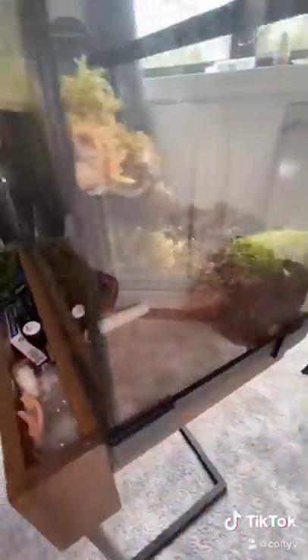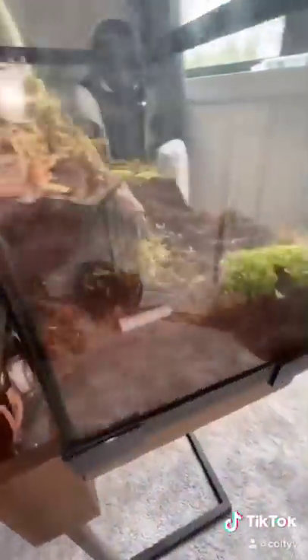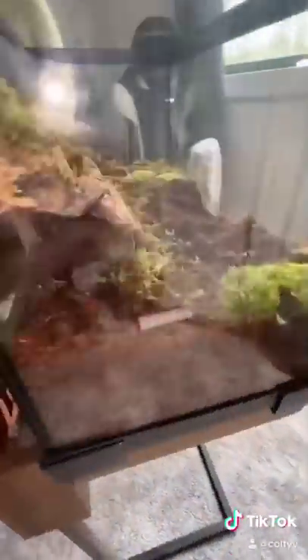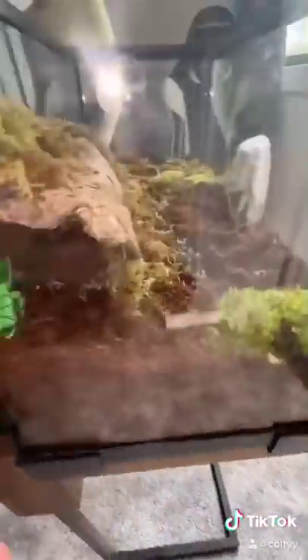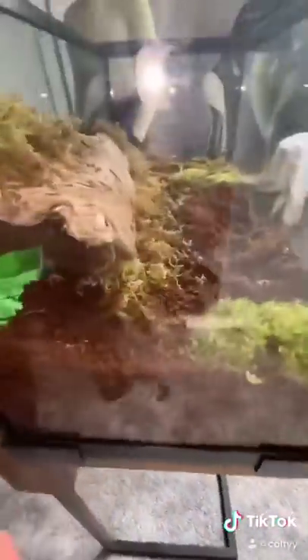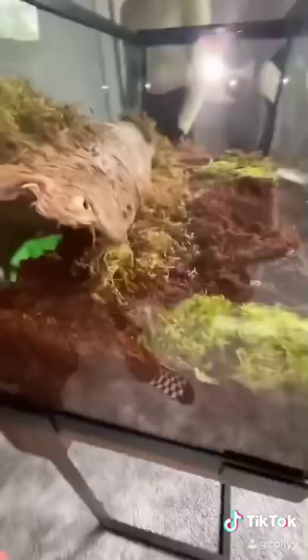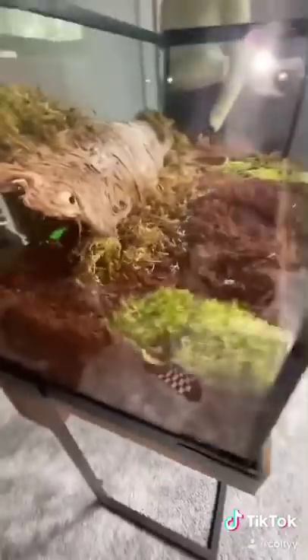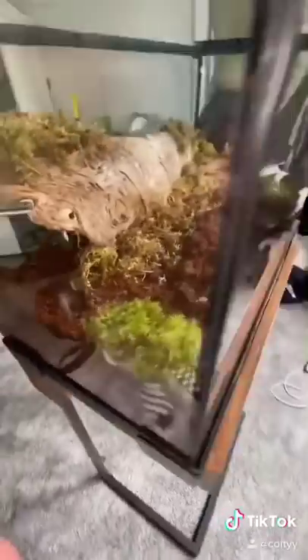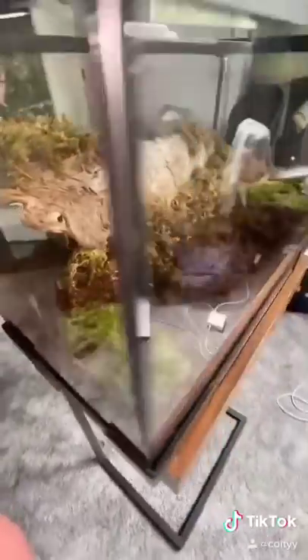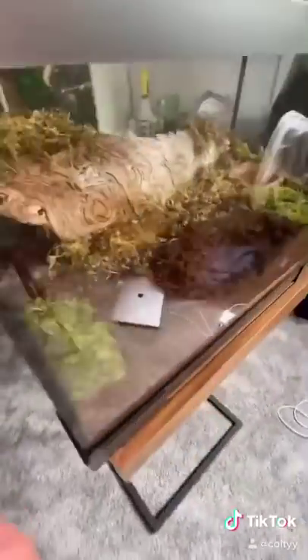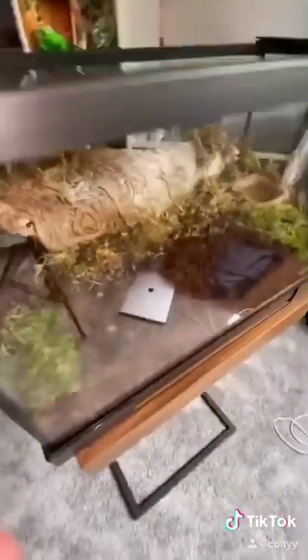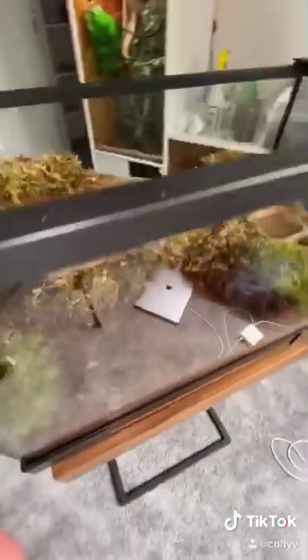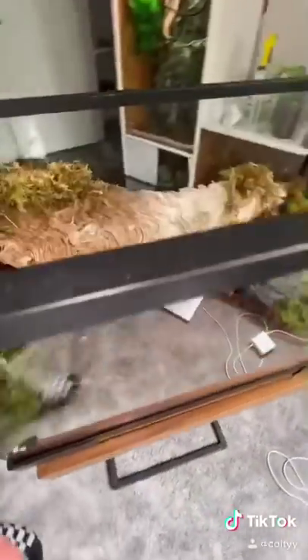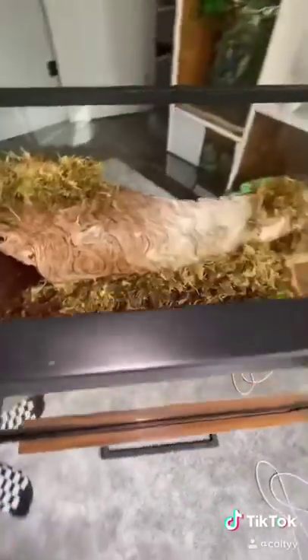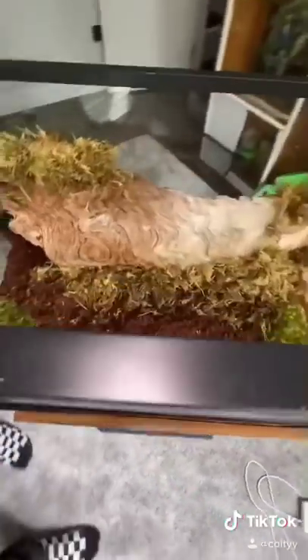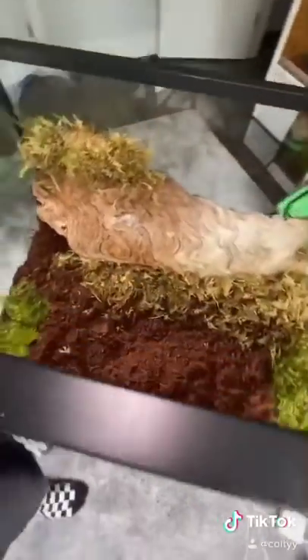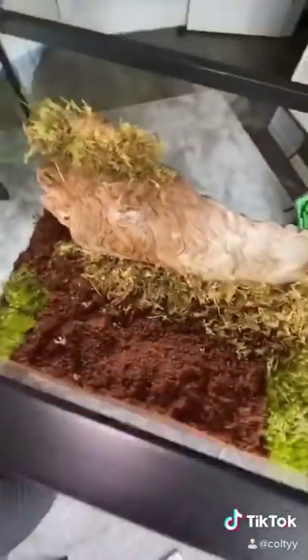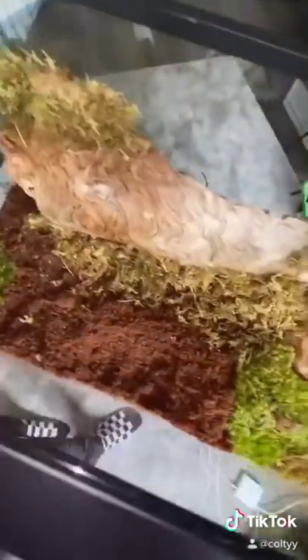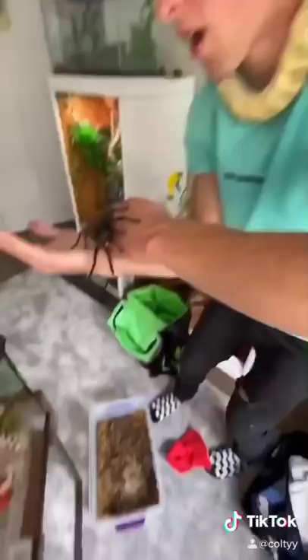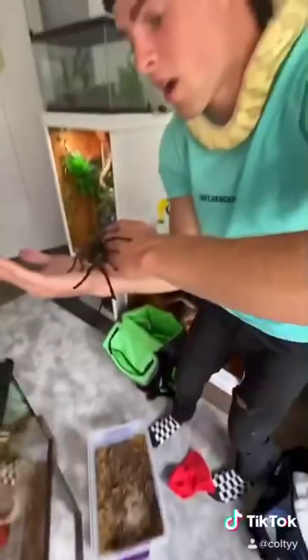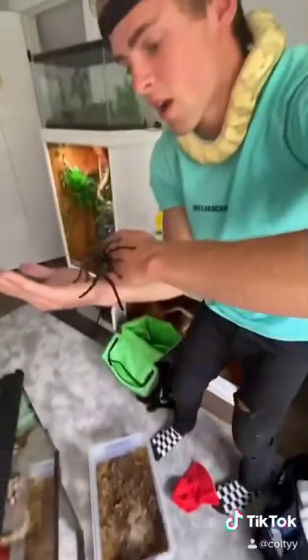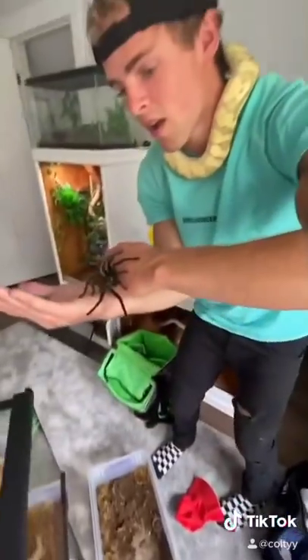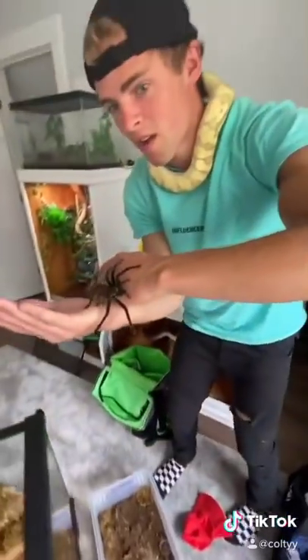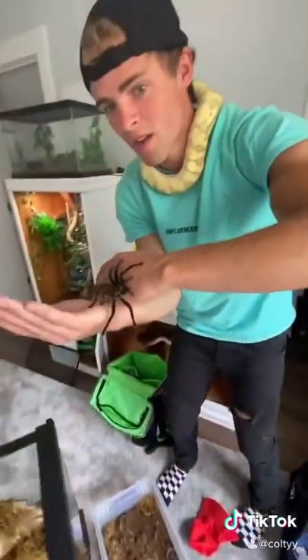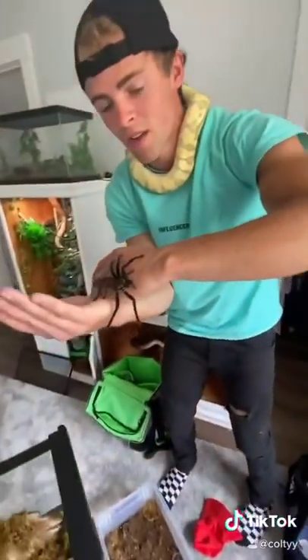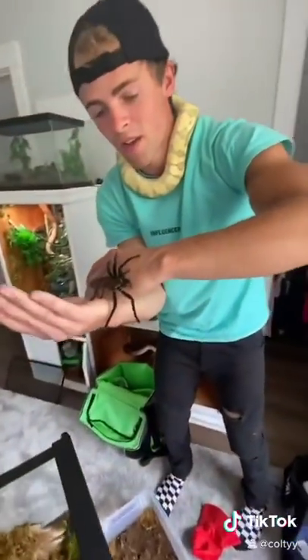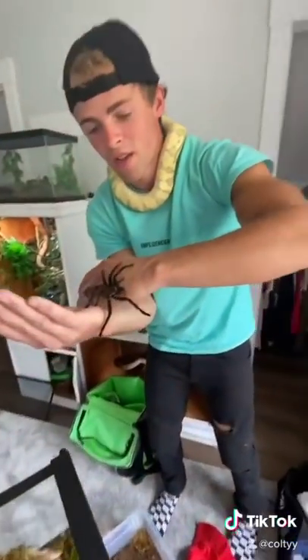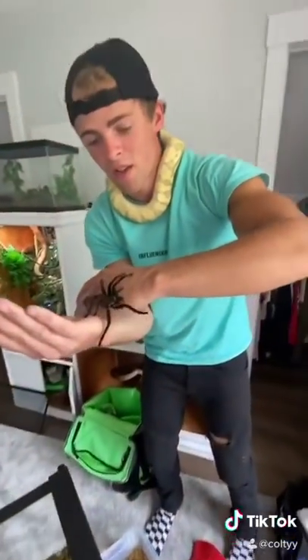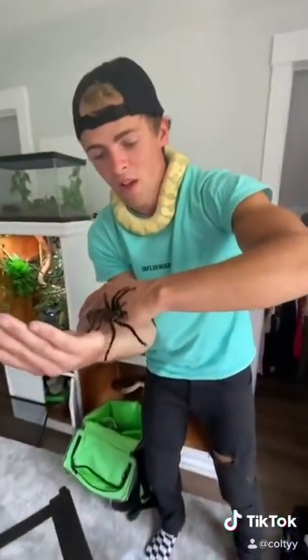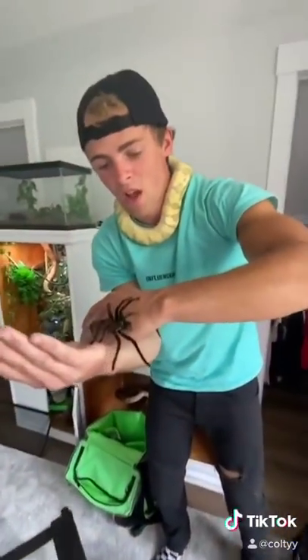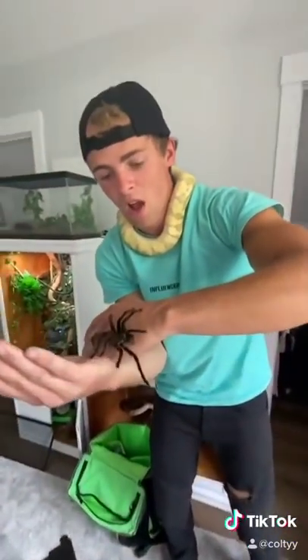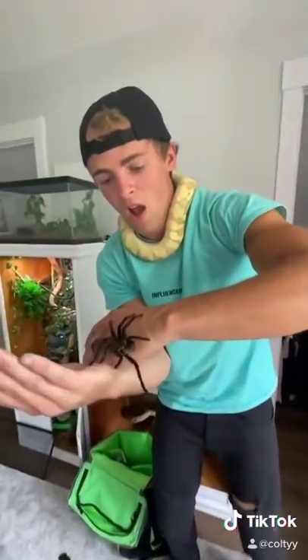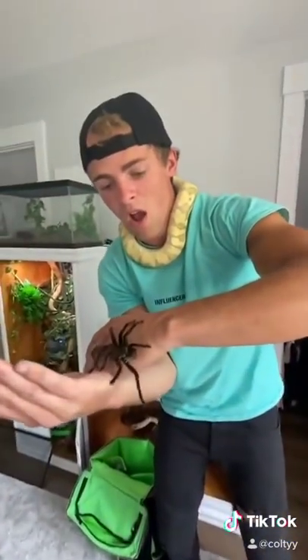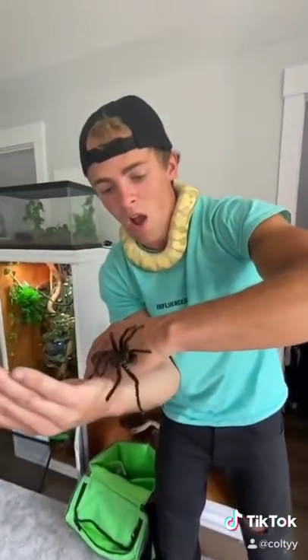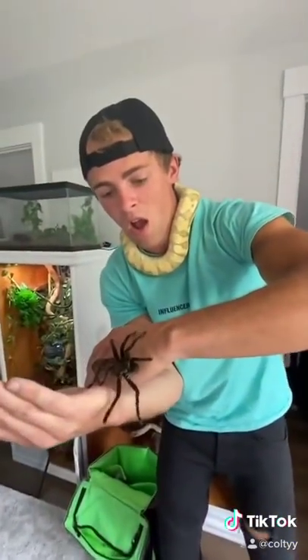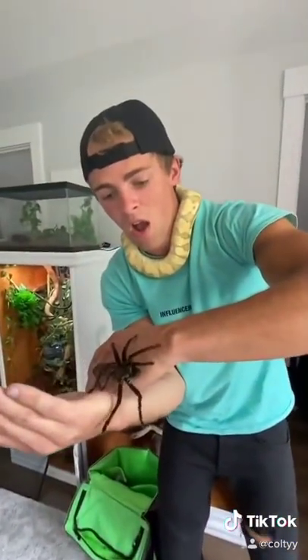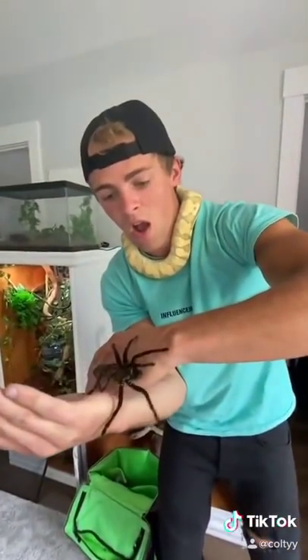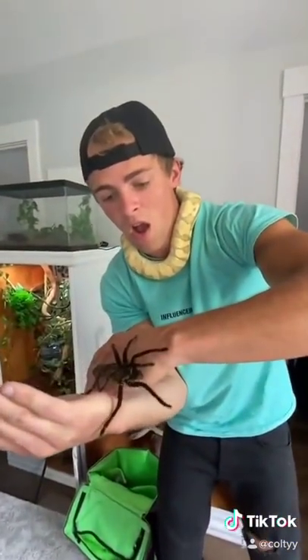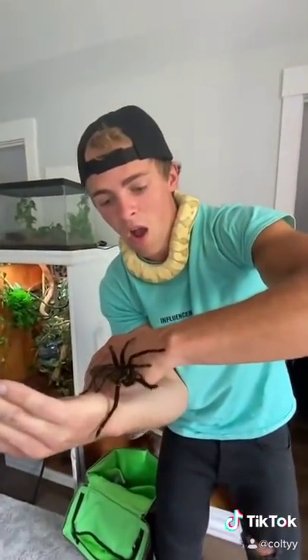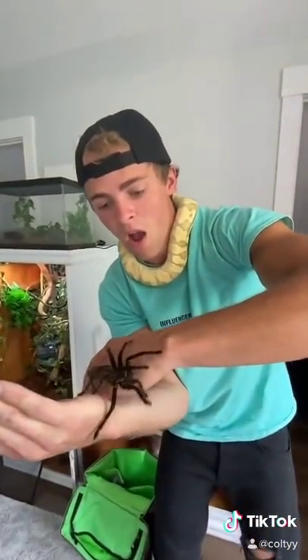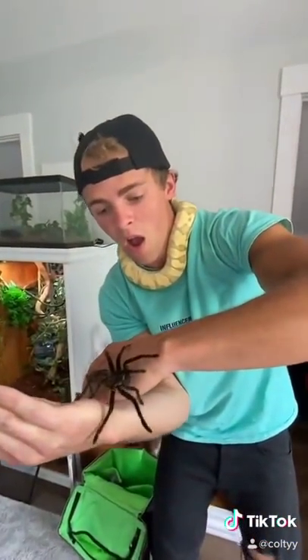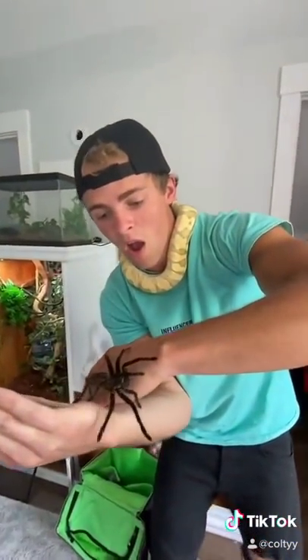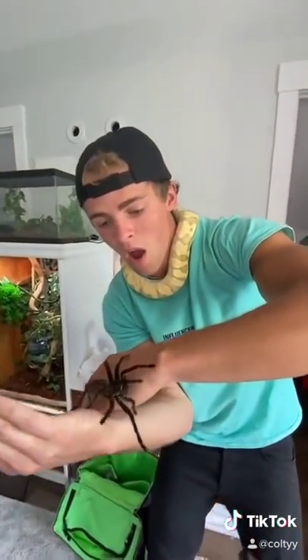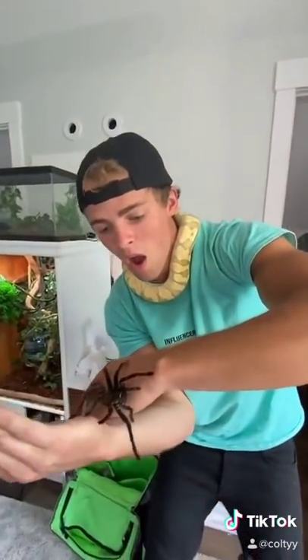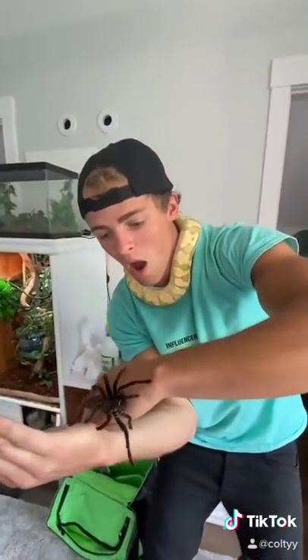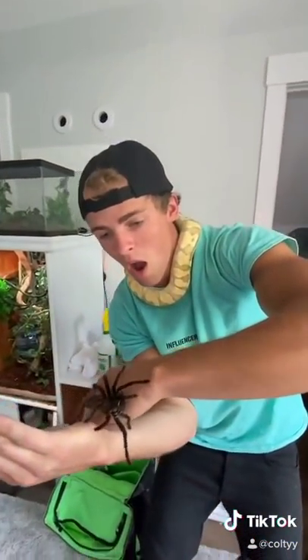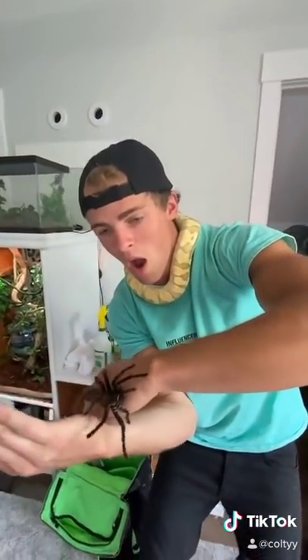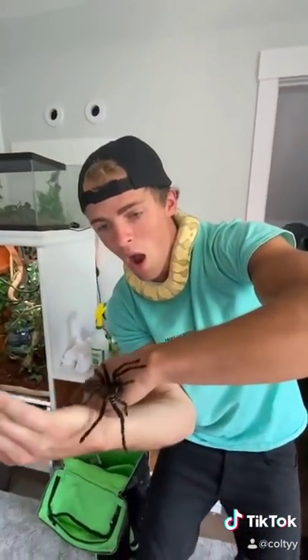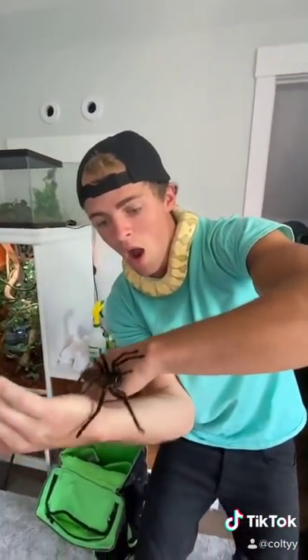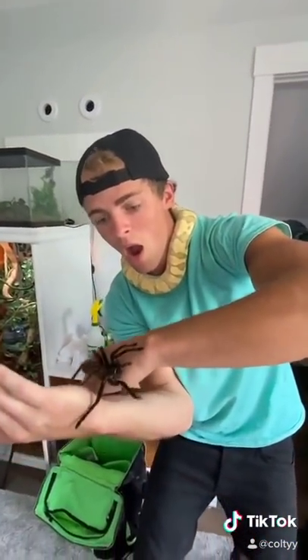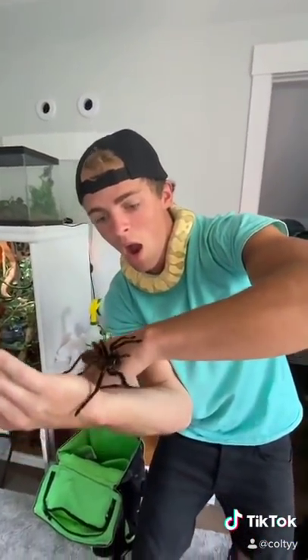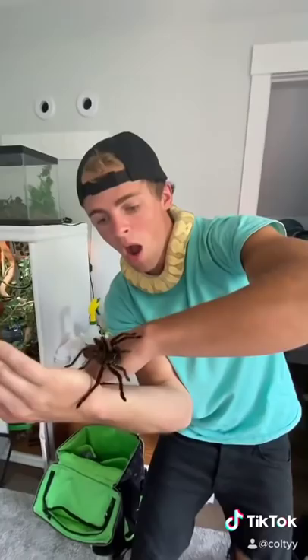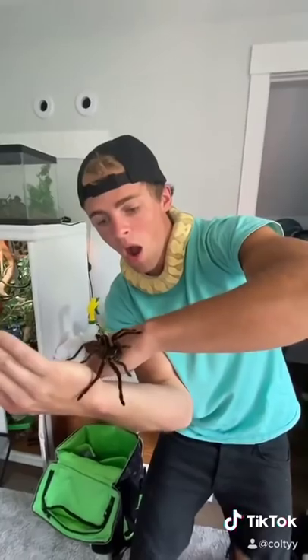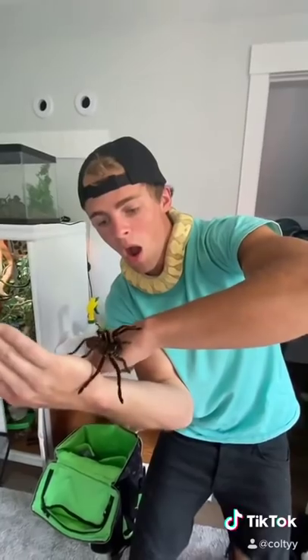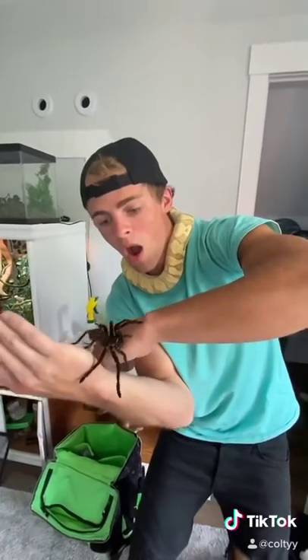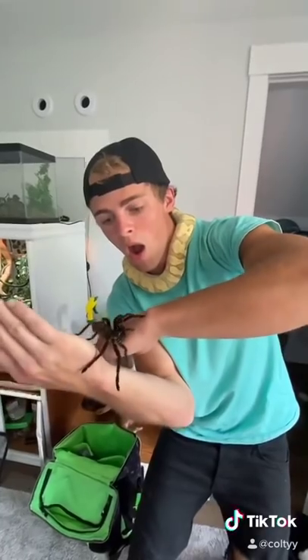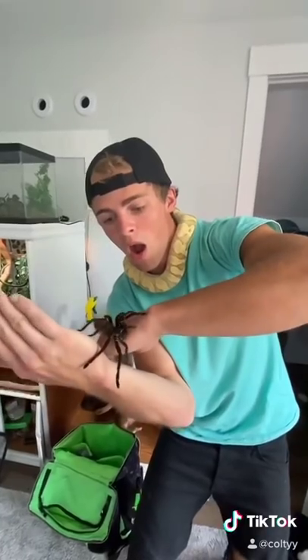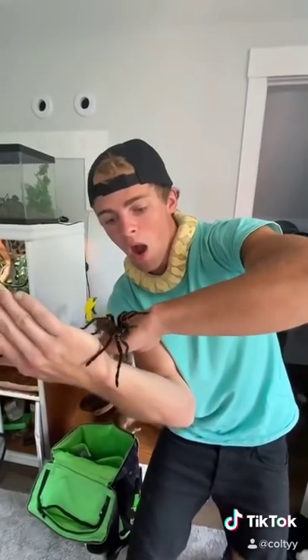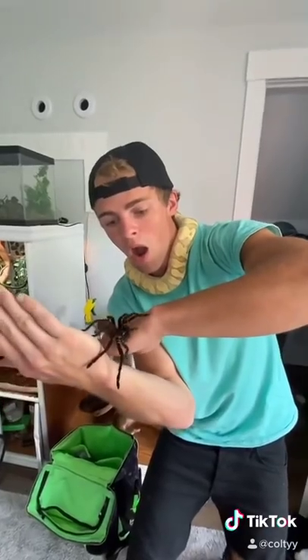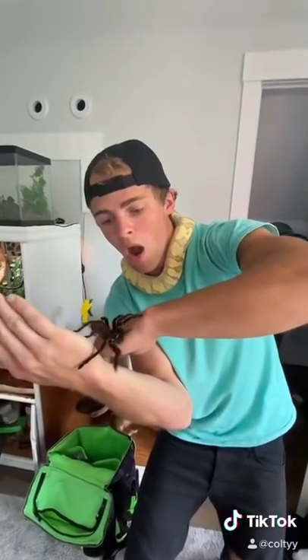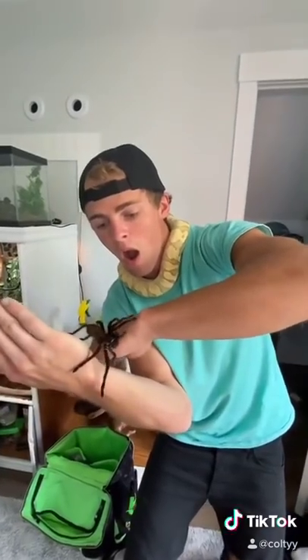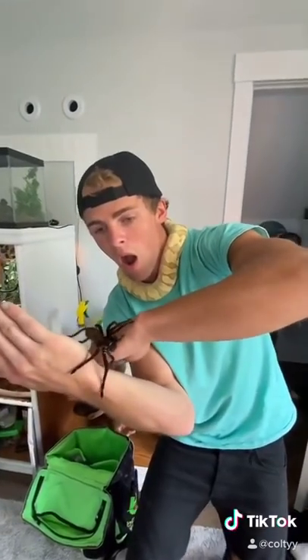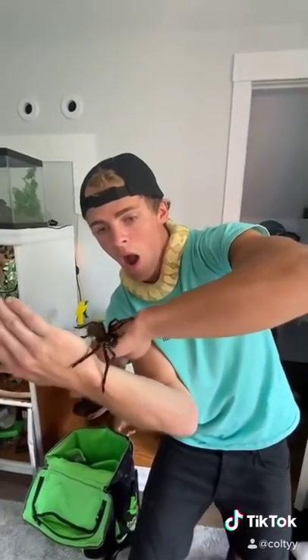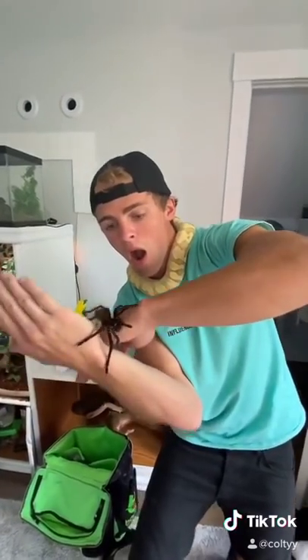Now it's time for the tricky part: moving Karen into her new home. Karen is very aggressive and mildly venomous, so I was definitely terrified for this part.